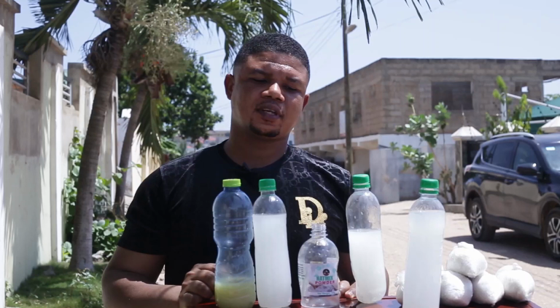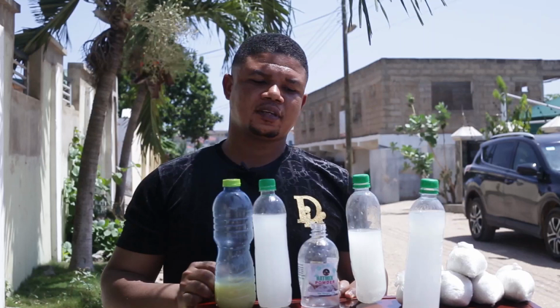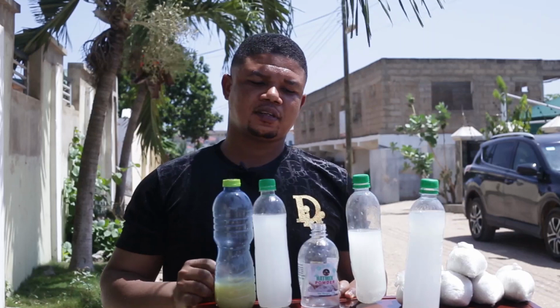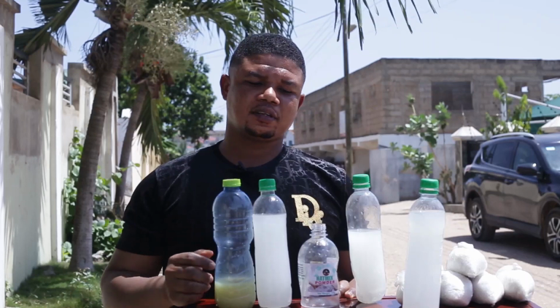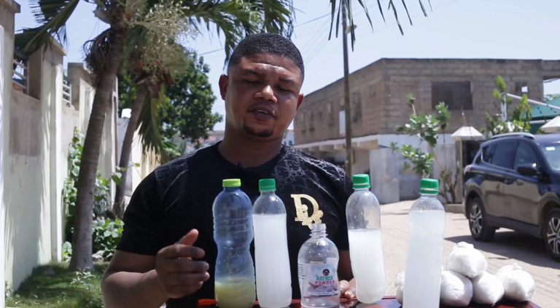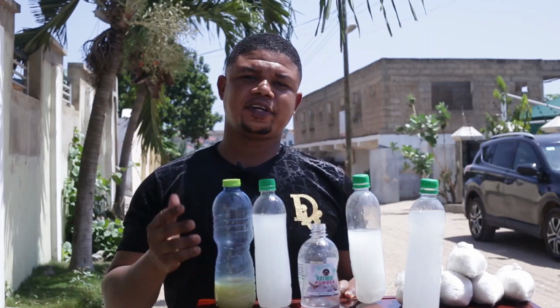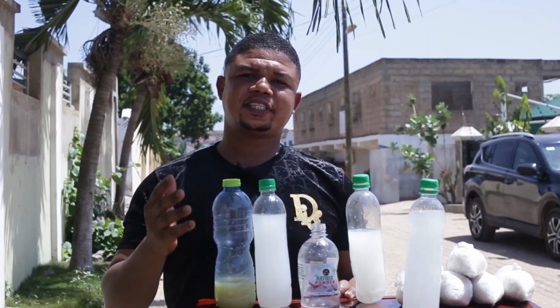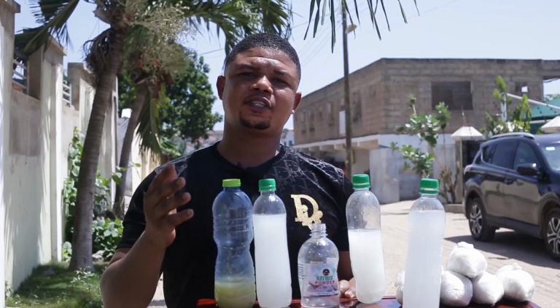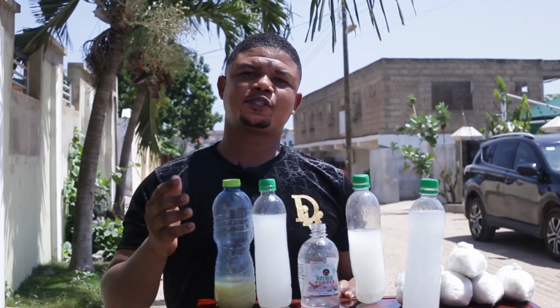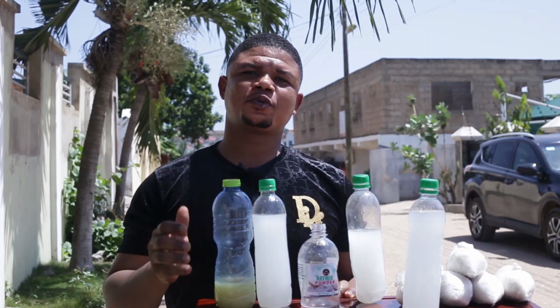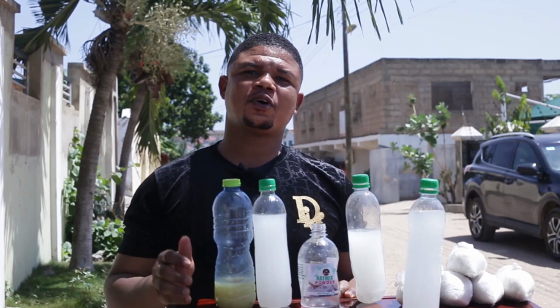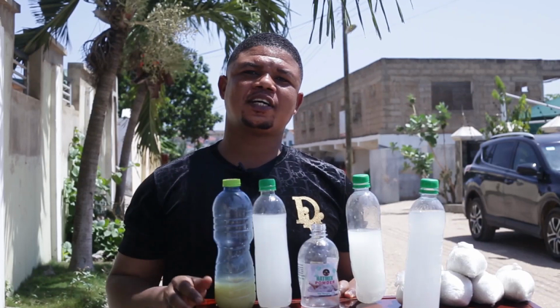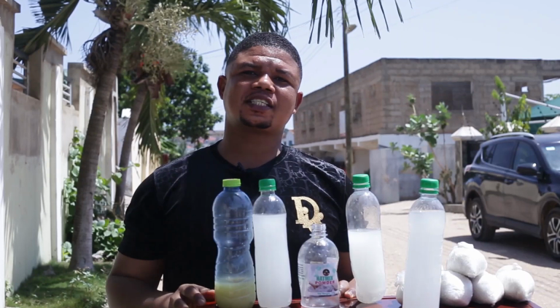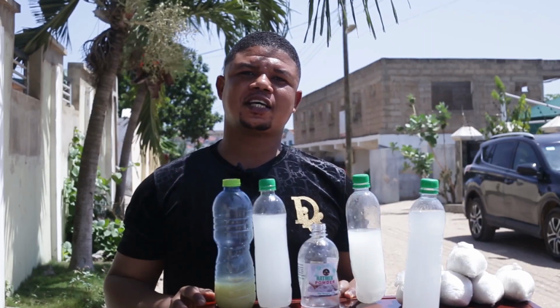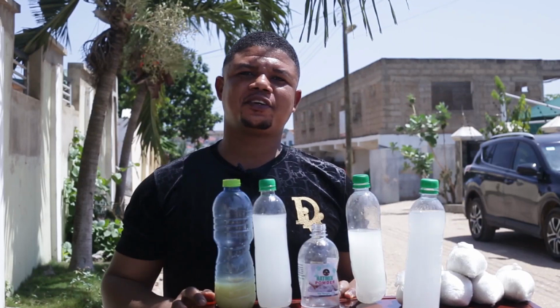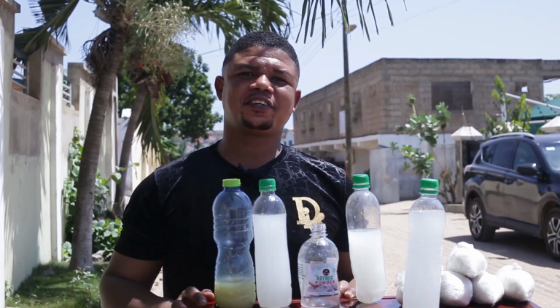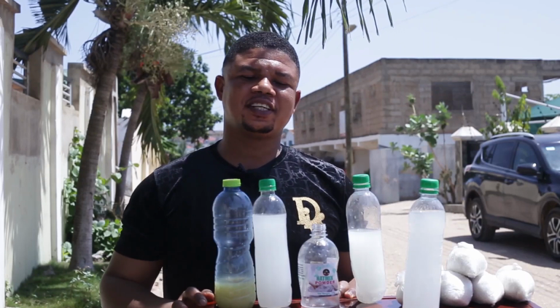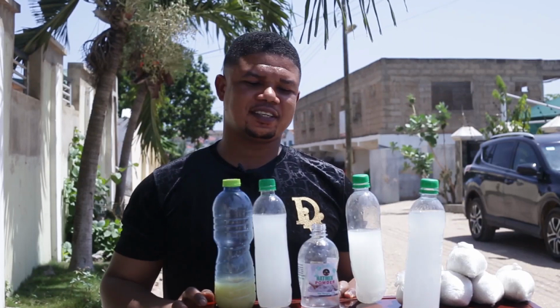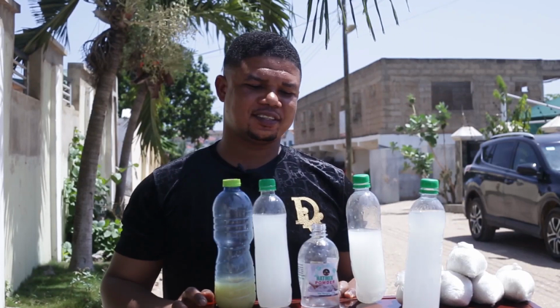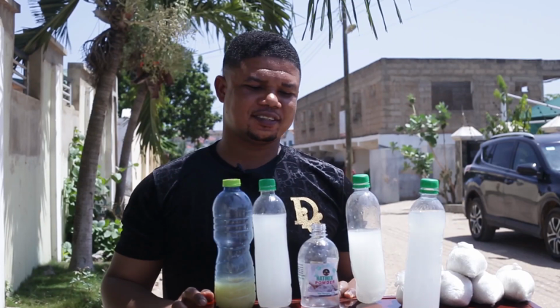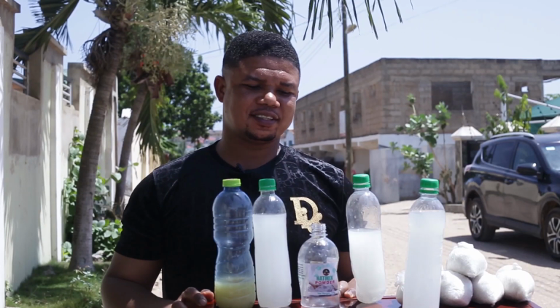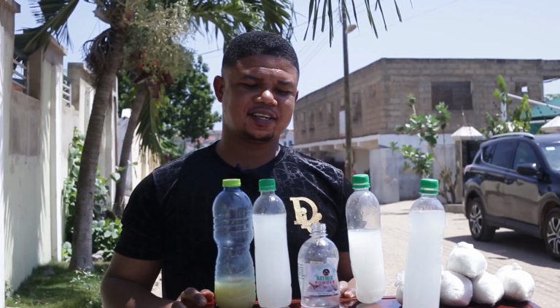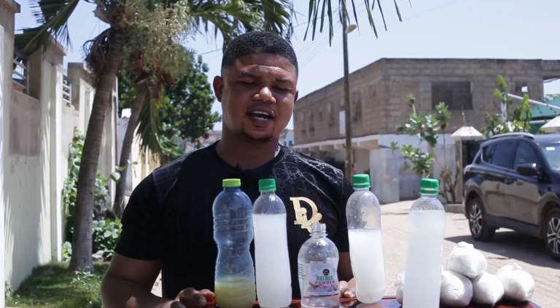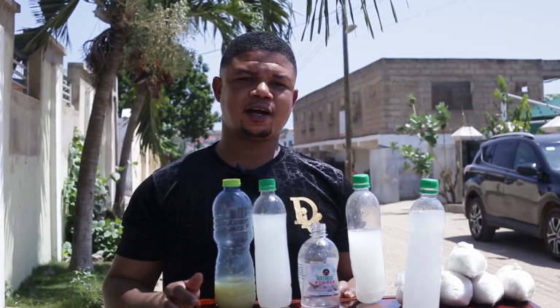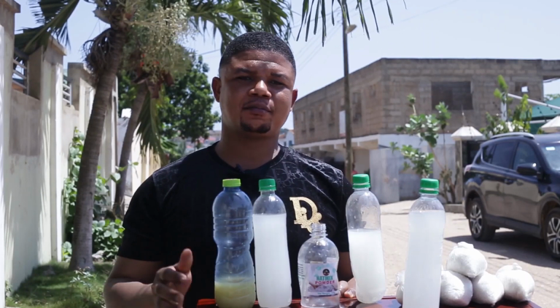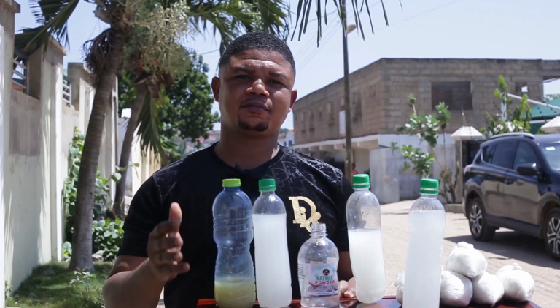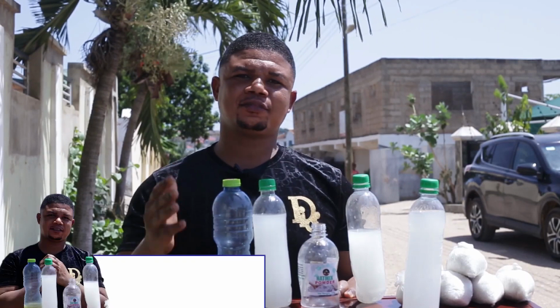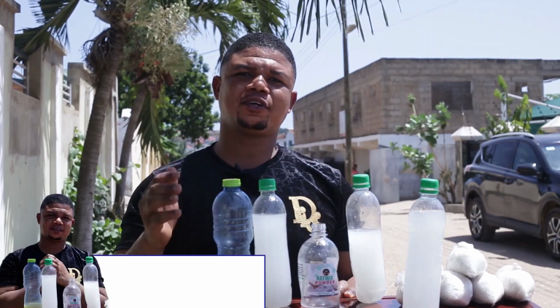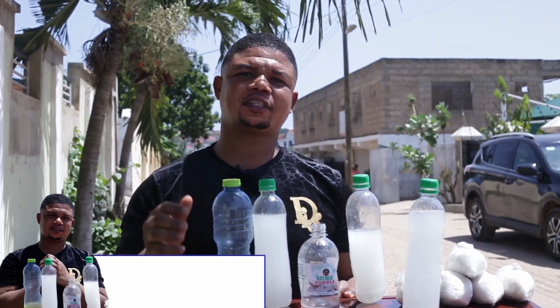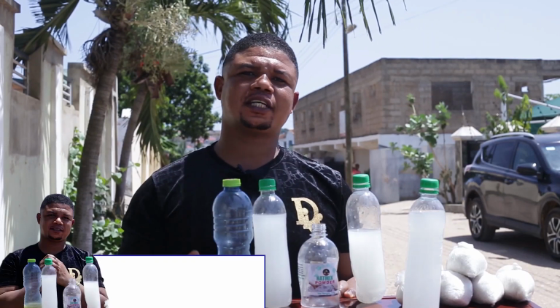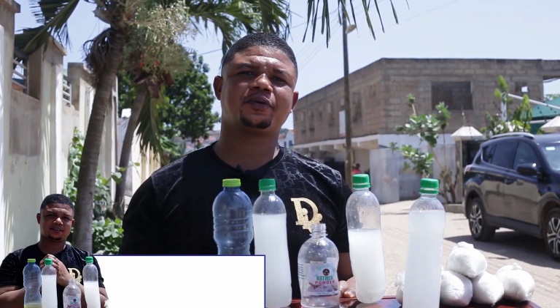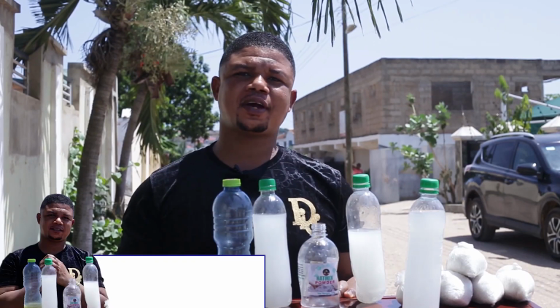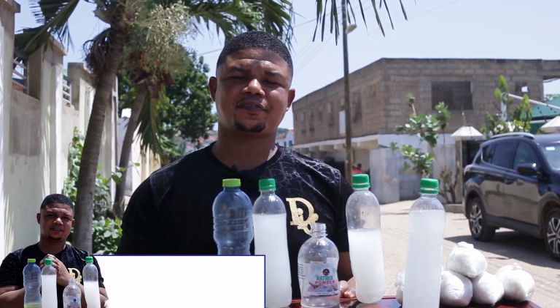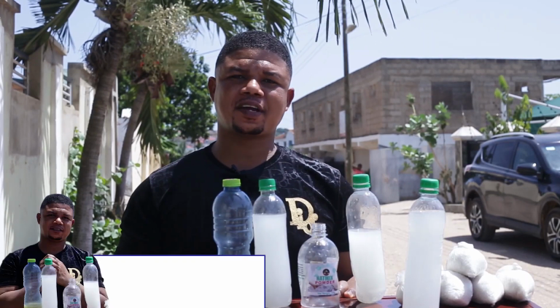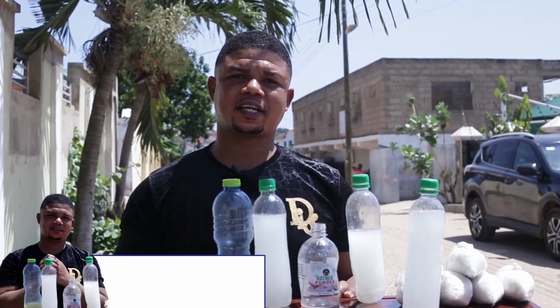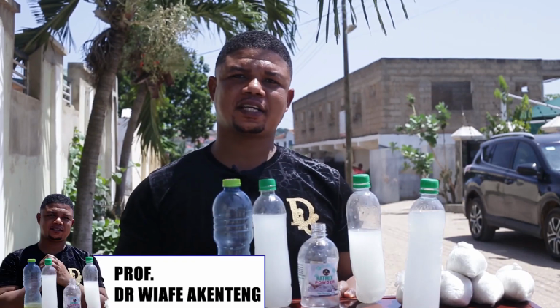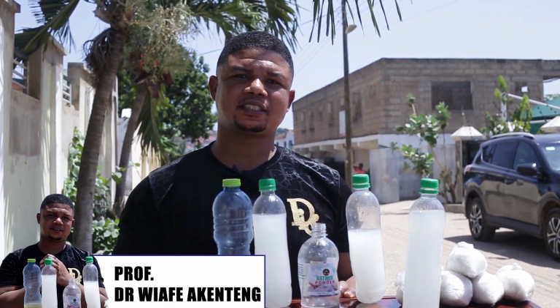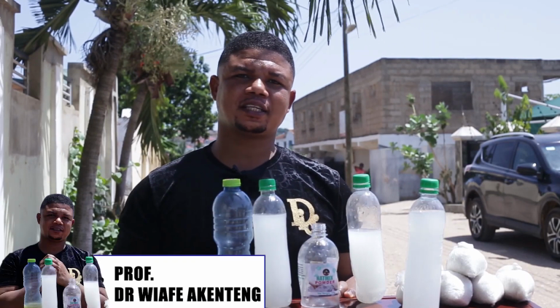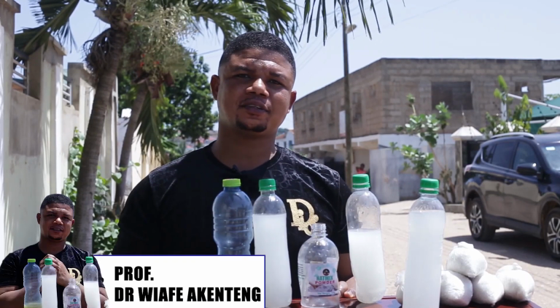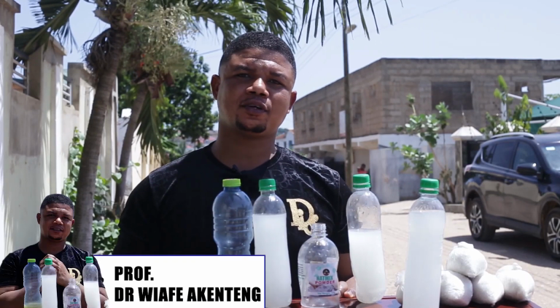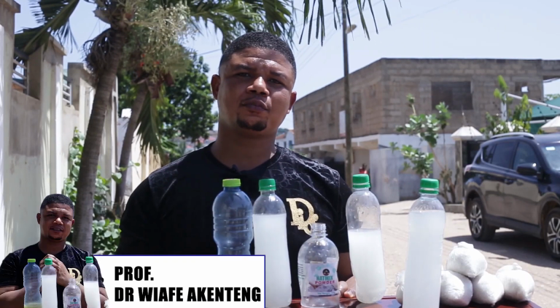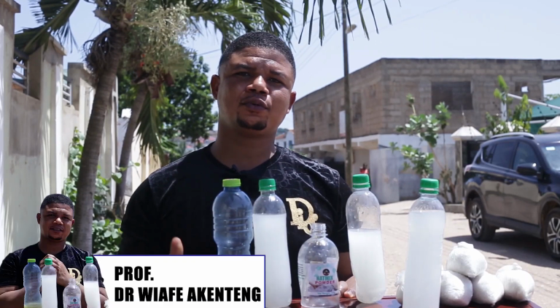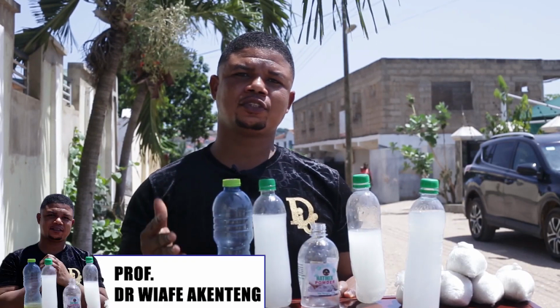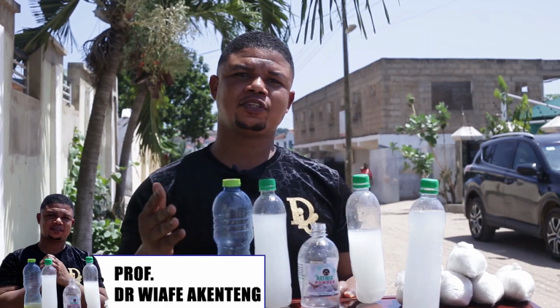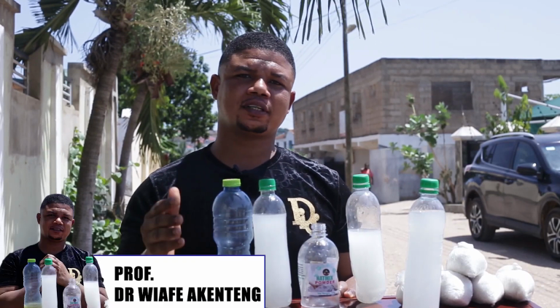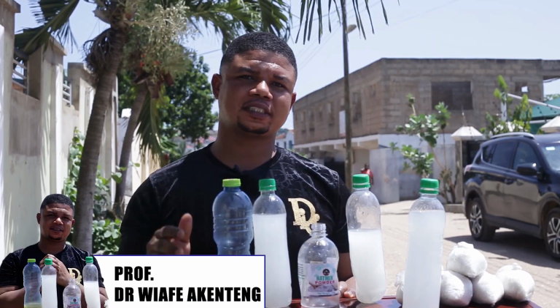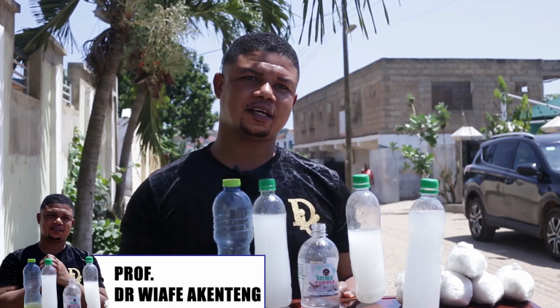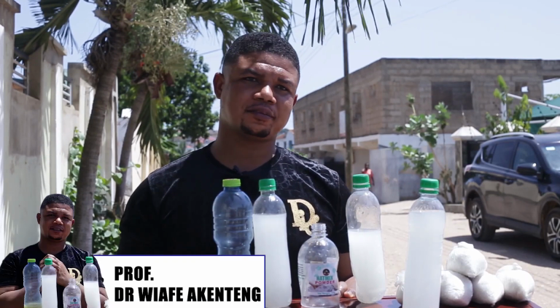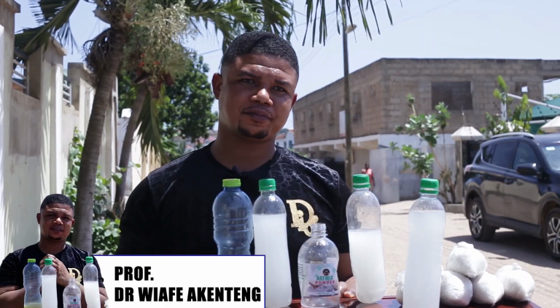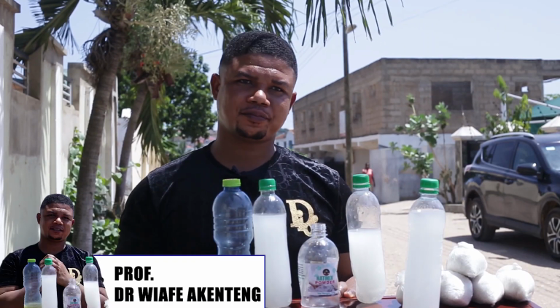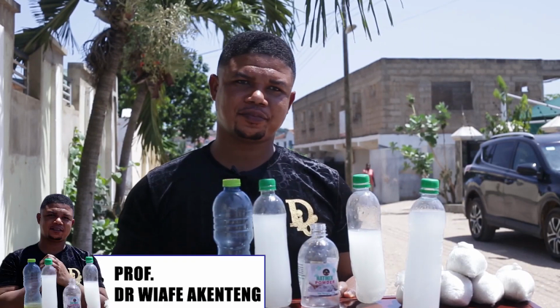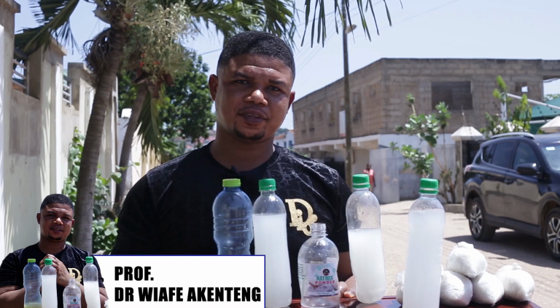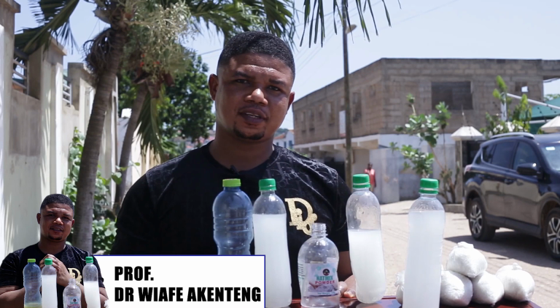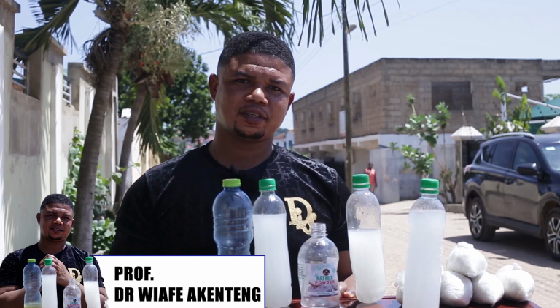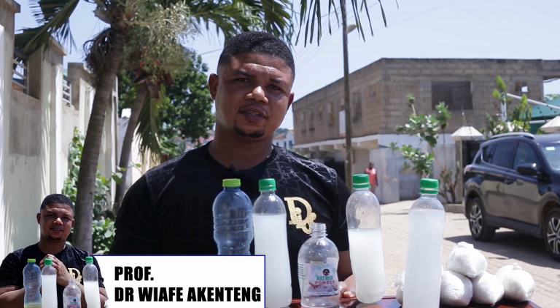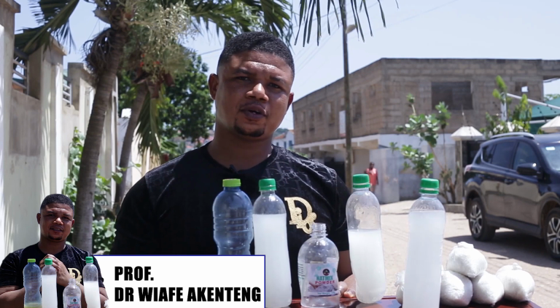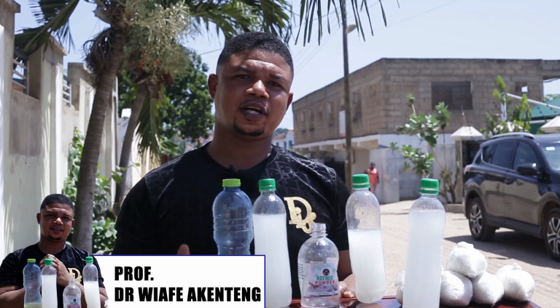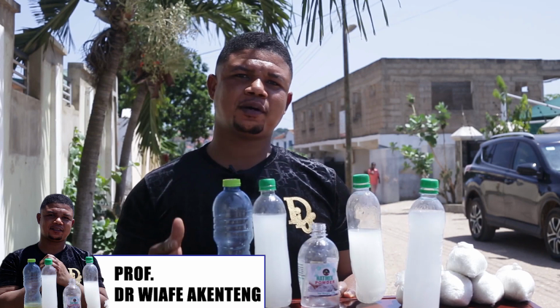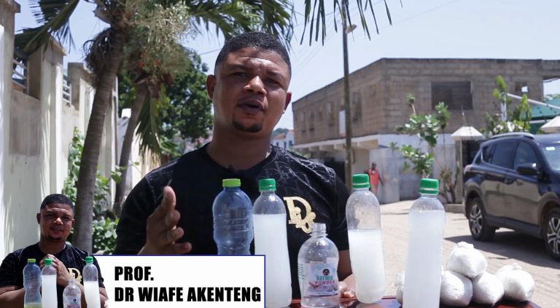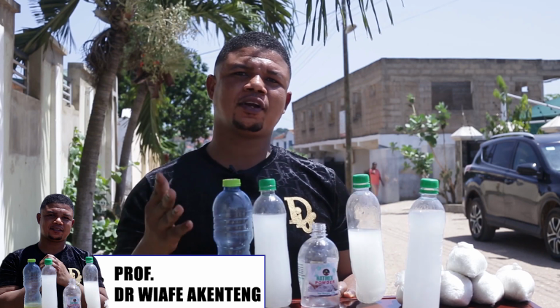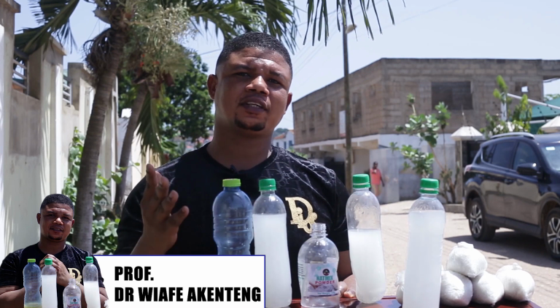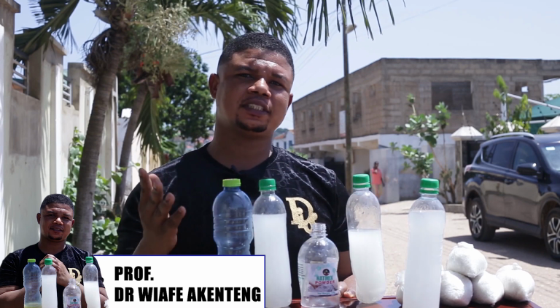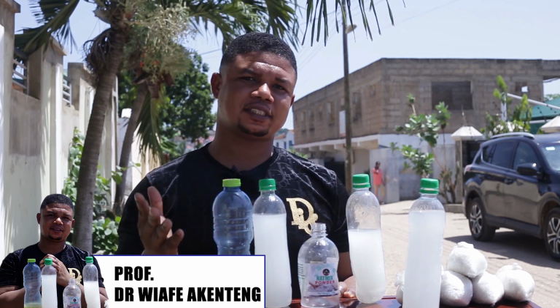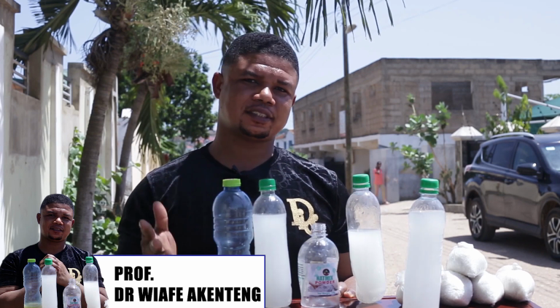Greetings to all in Sandri. I'm Dr. Riafiakentan, your bush doctor, your herbologist.